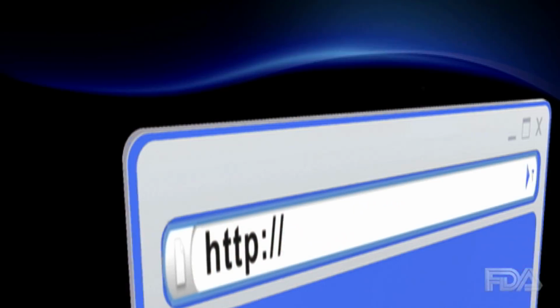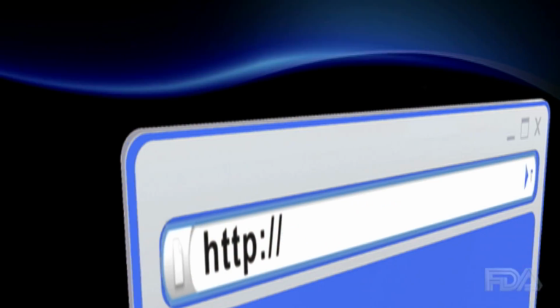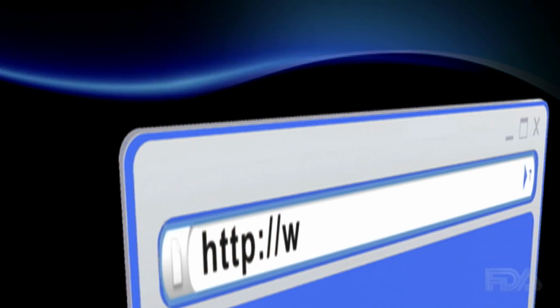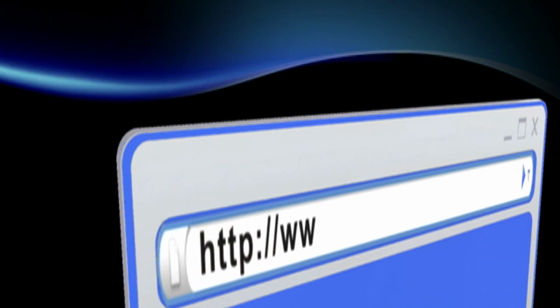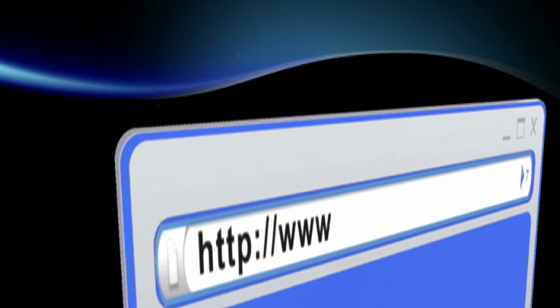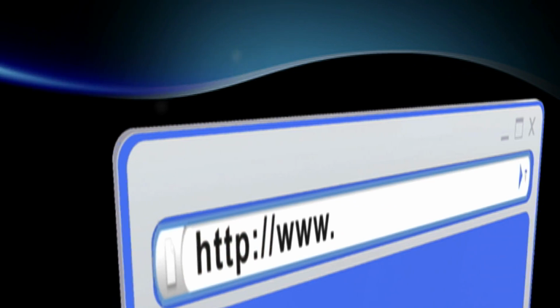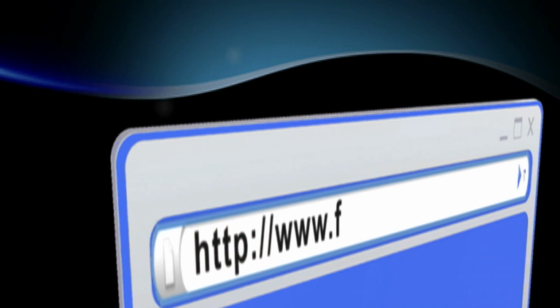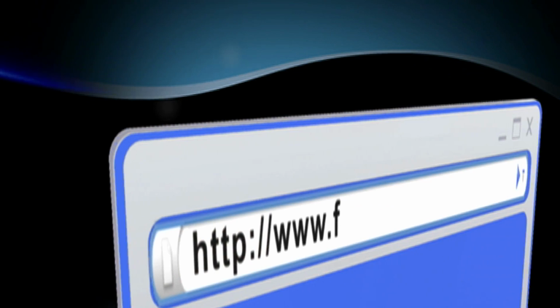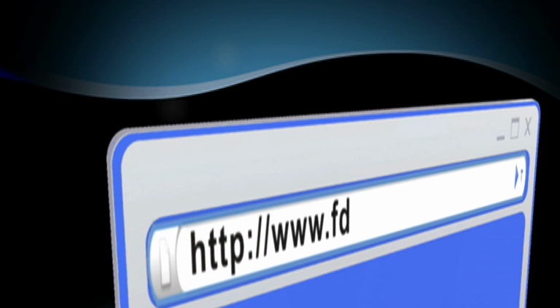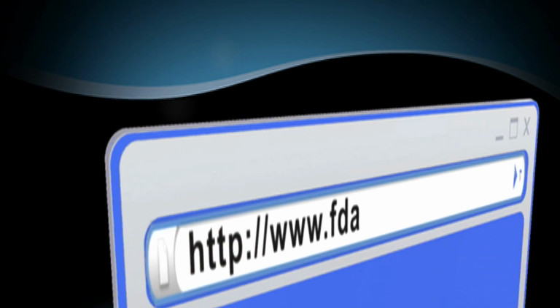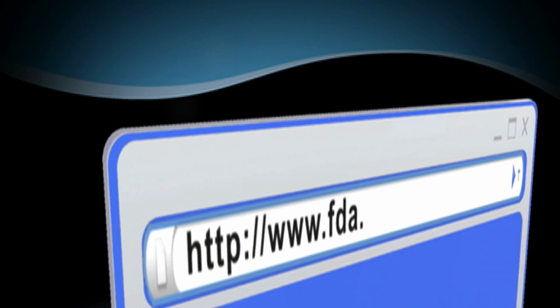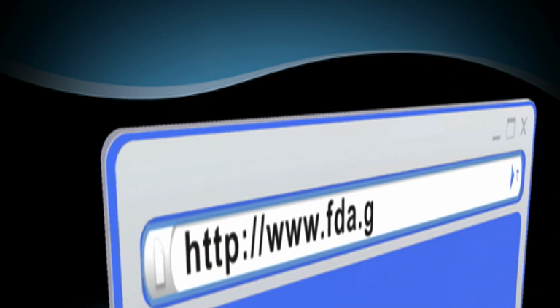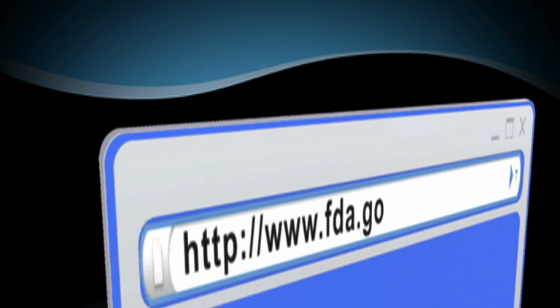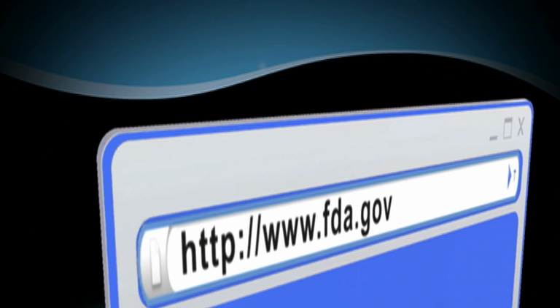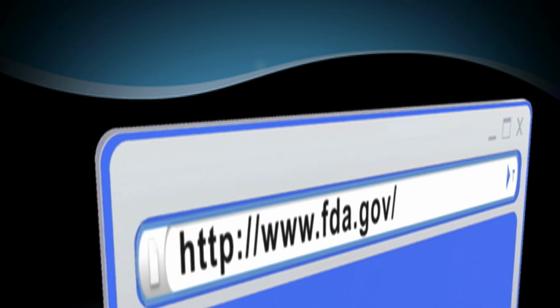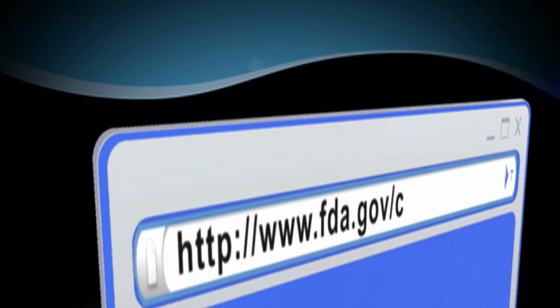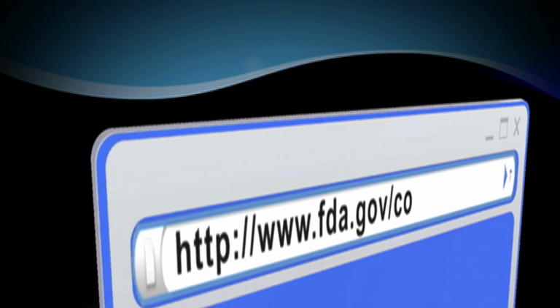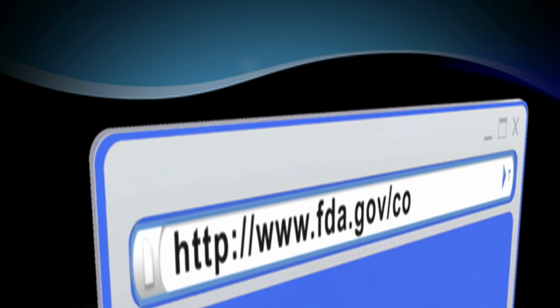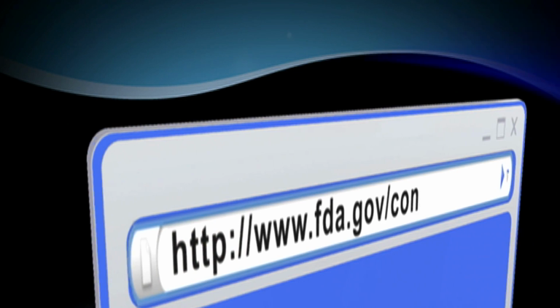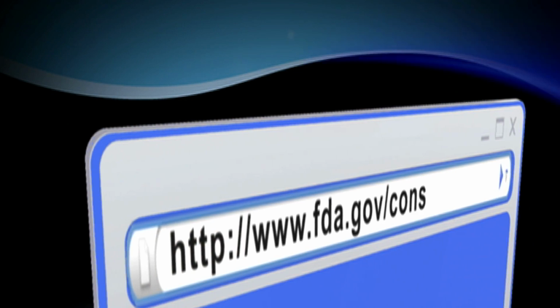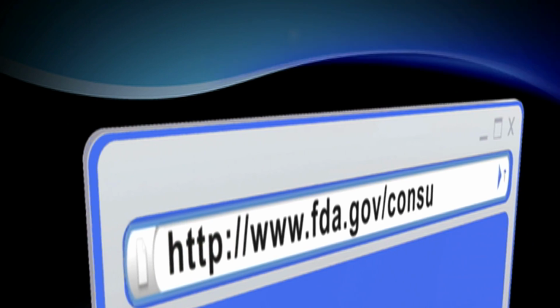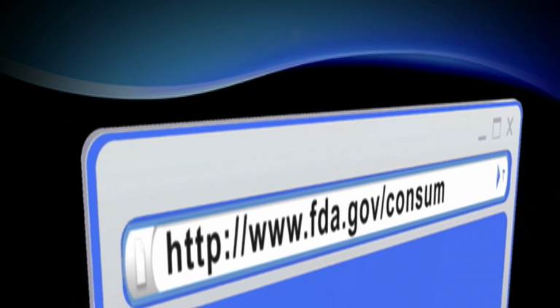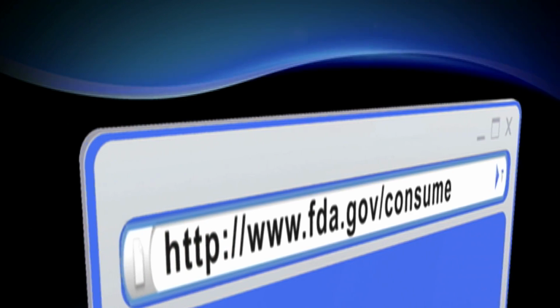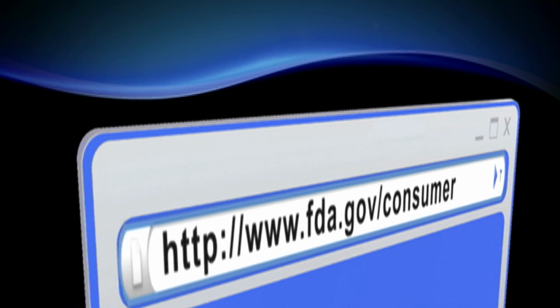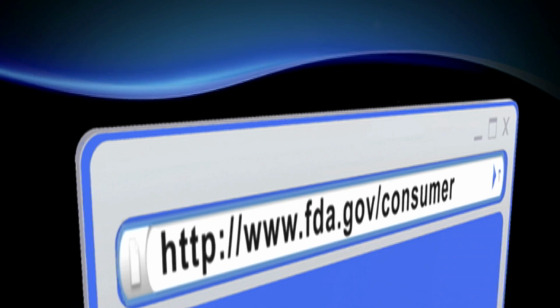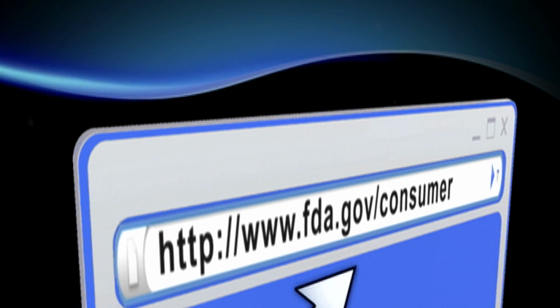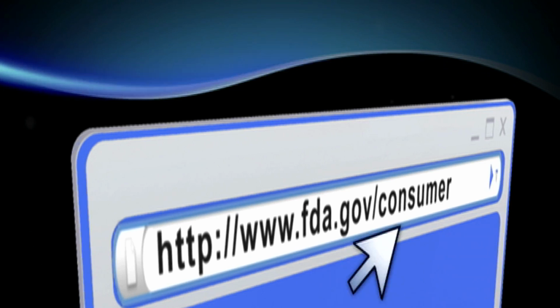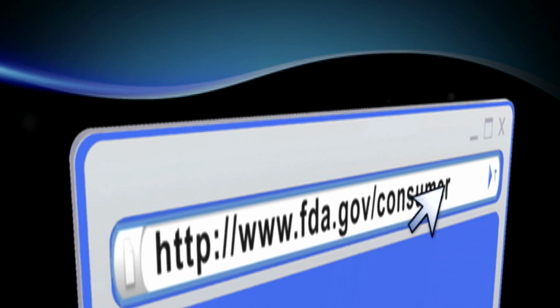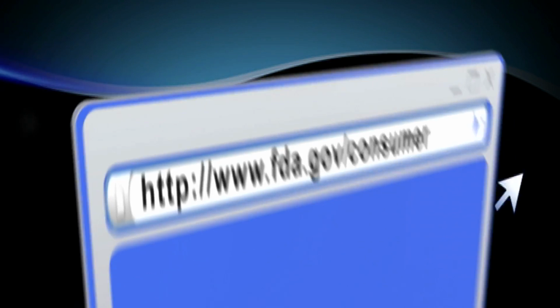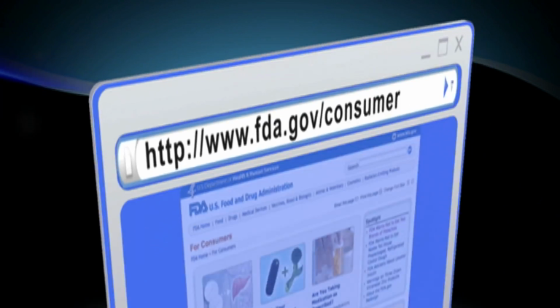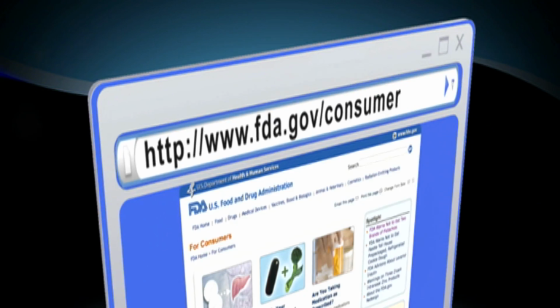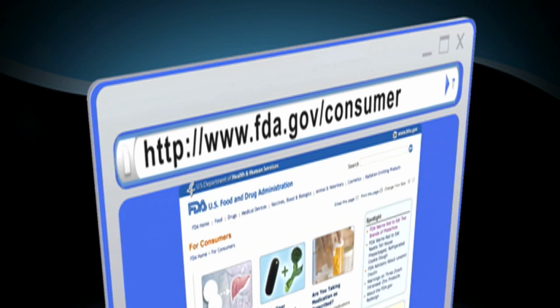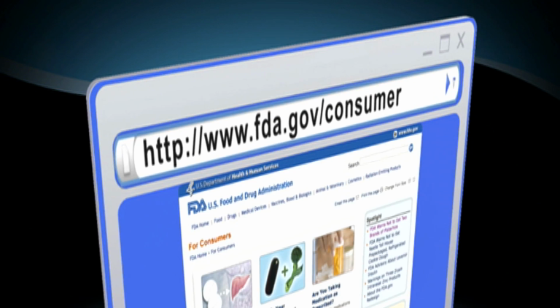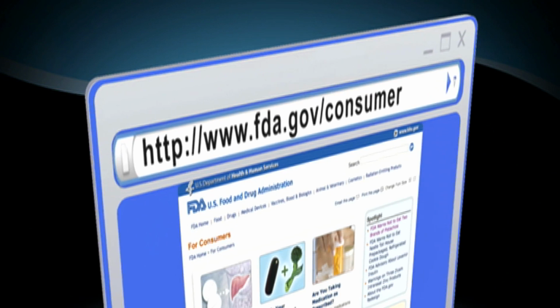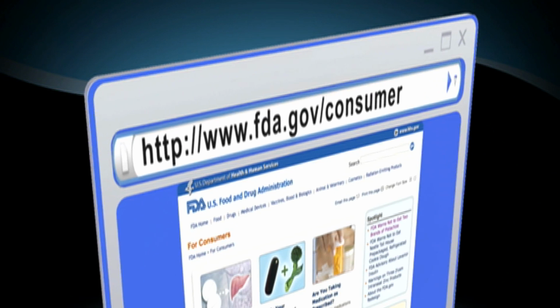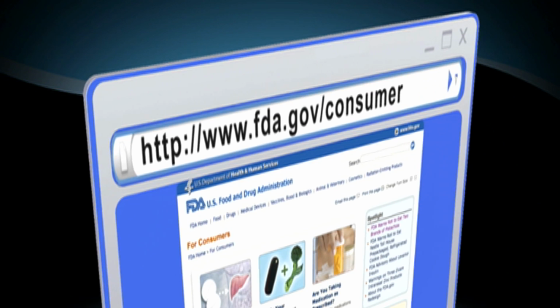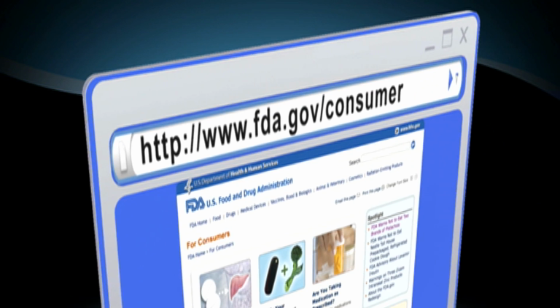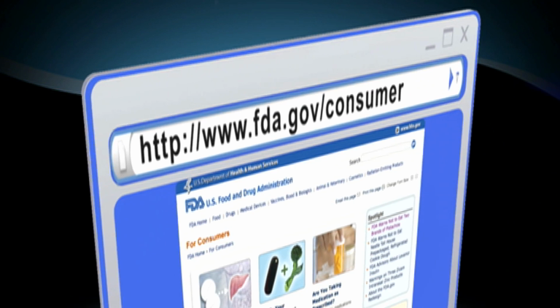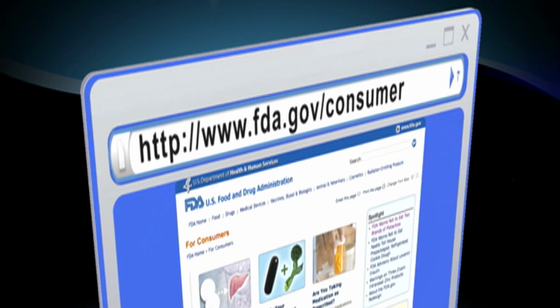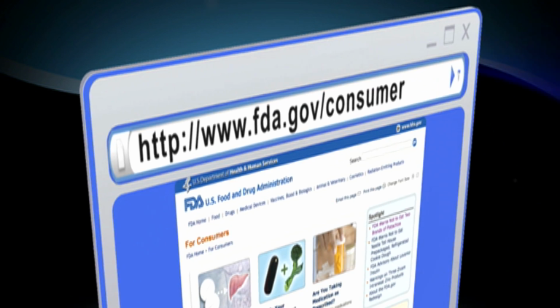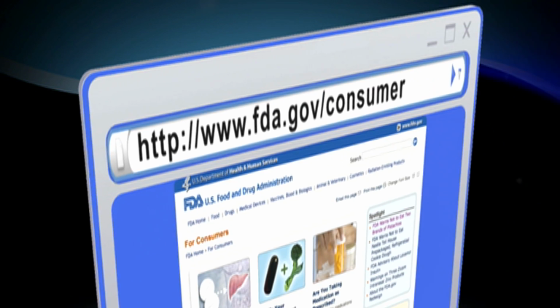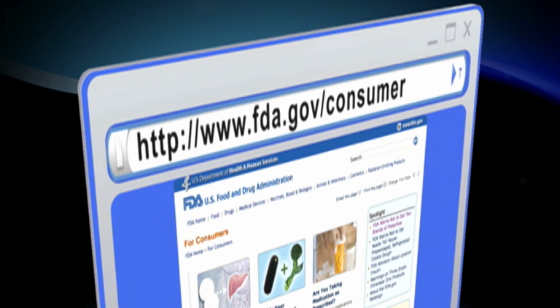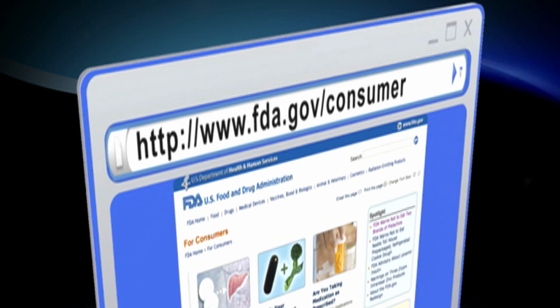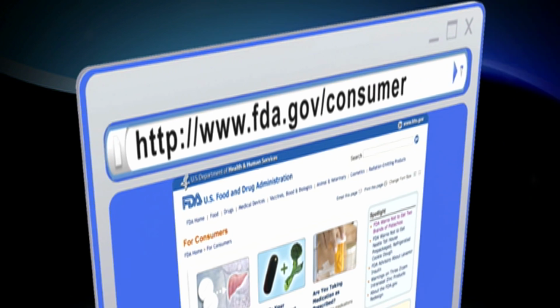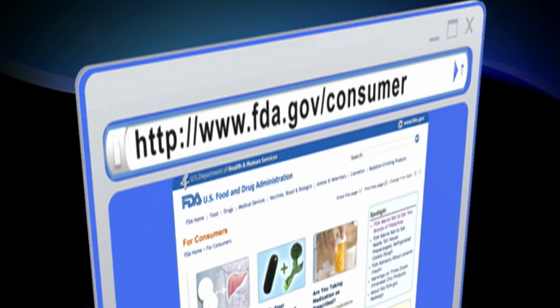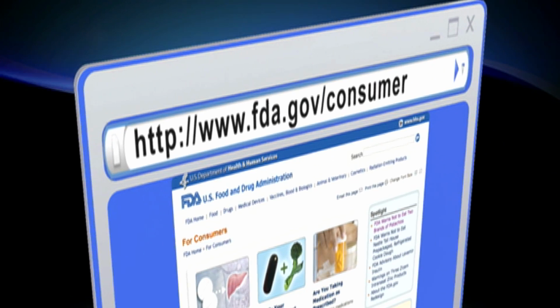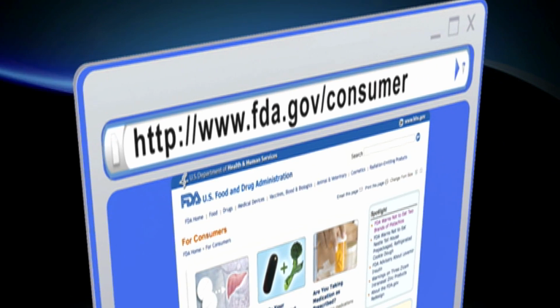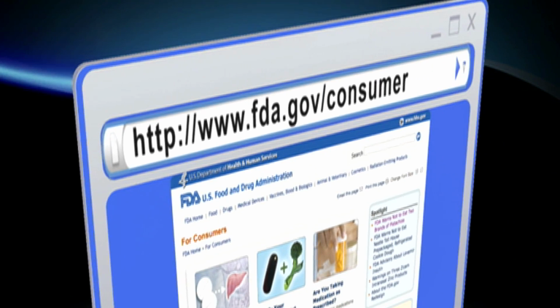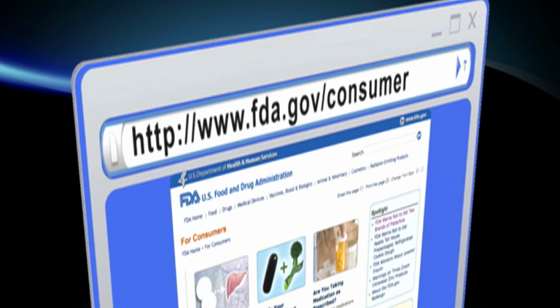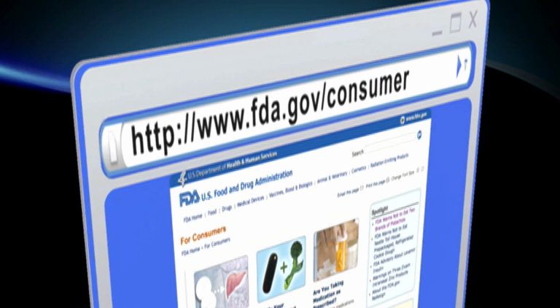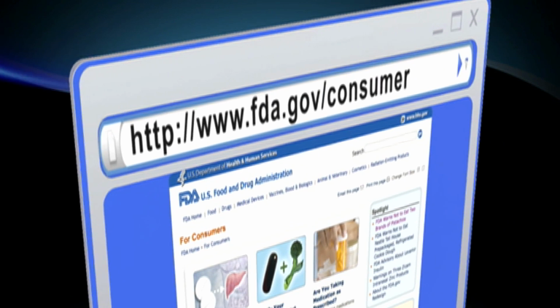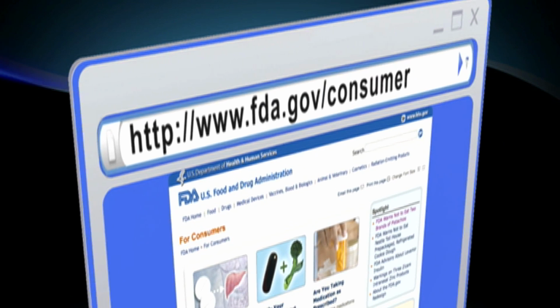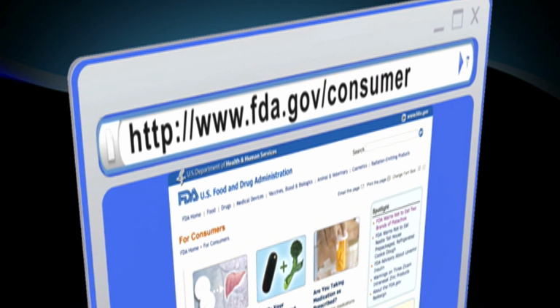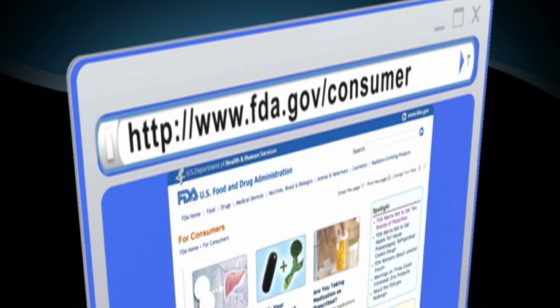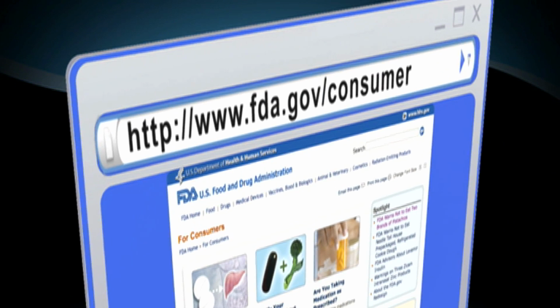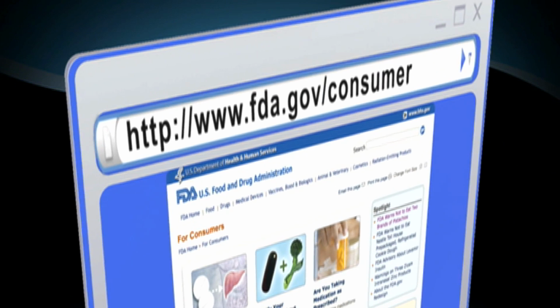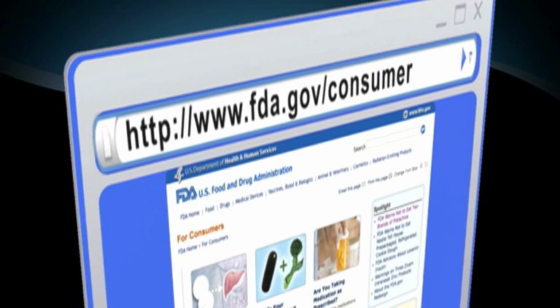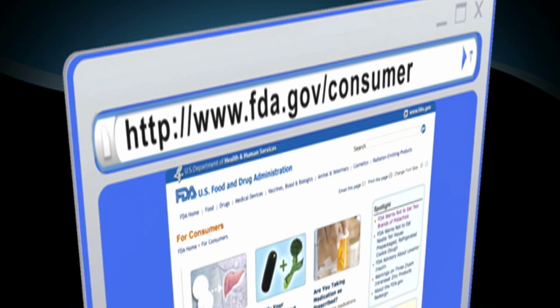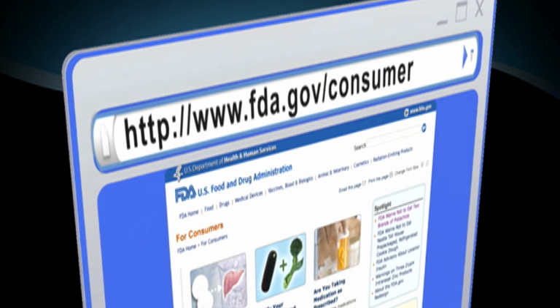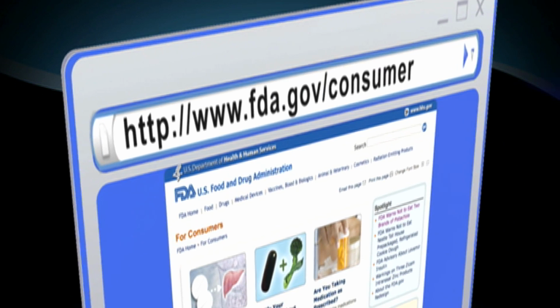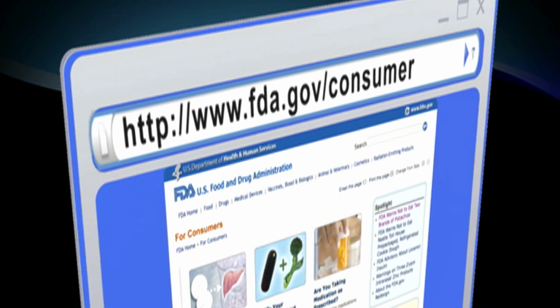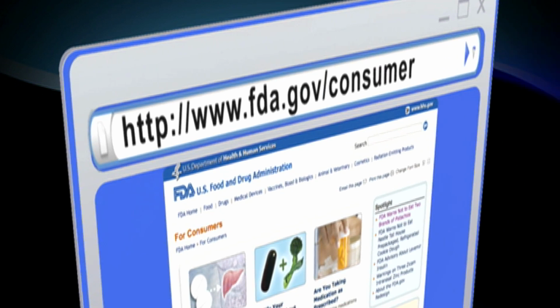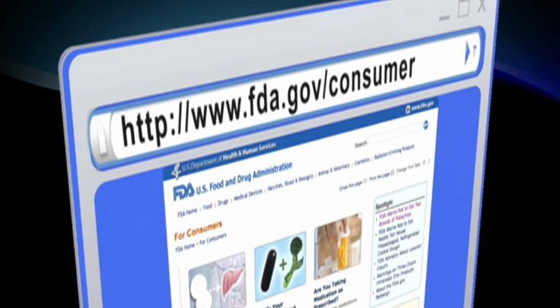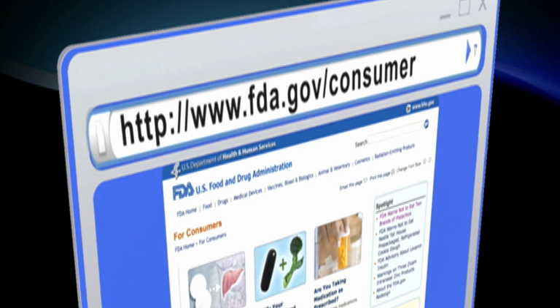For more information on this and other health topics, go to www.fda.gov/consumer.